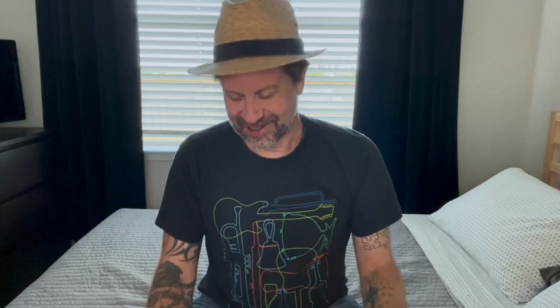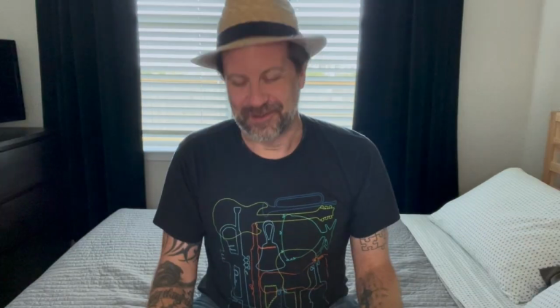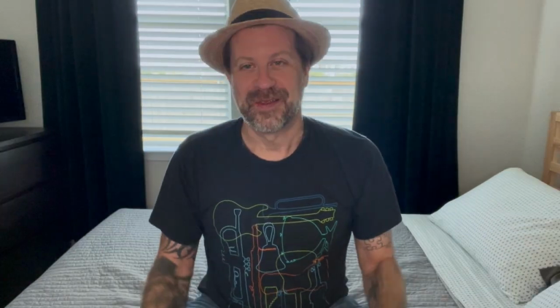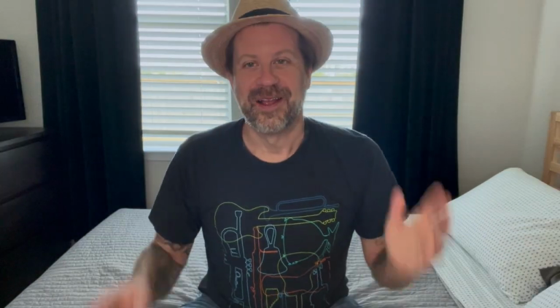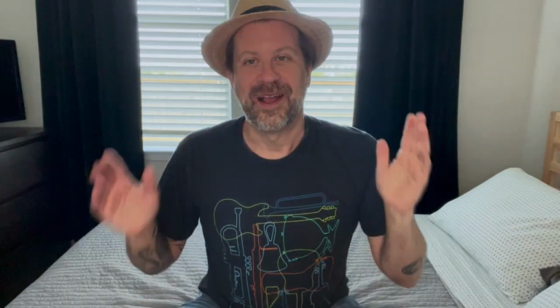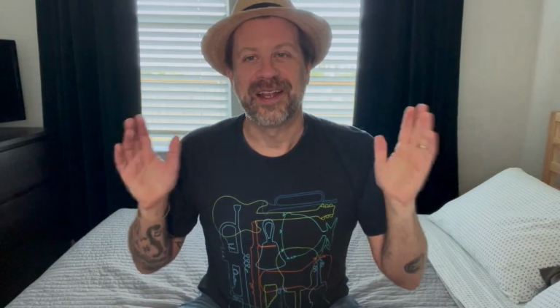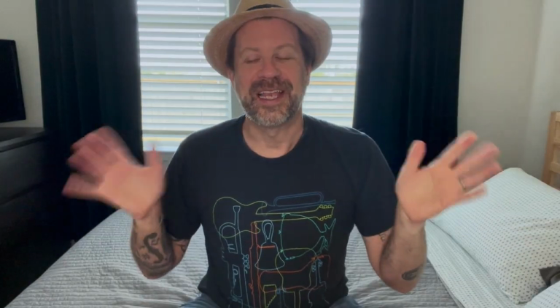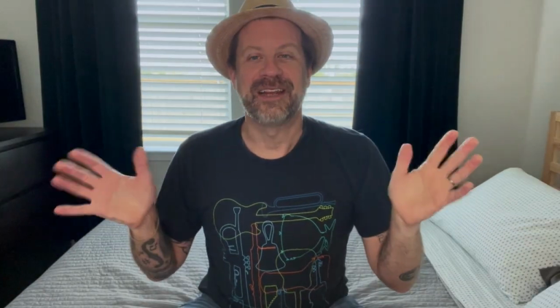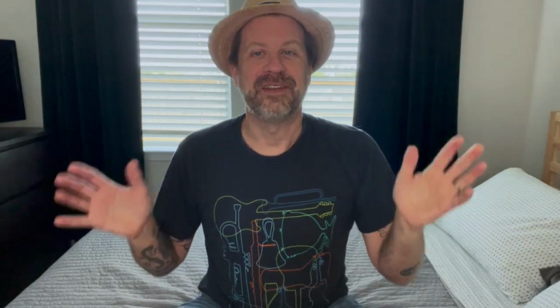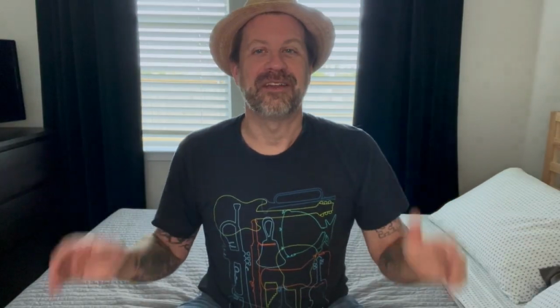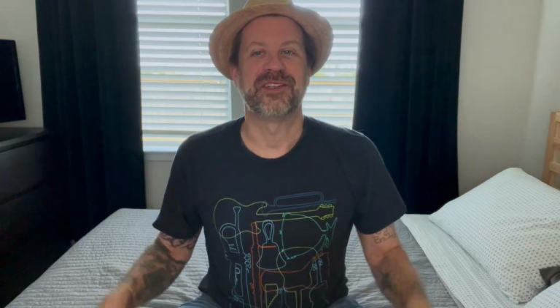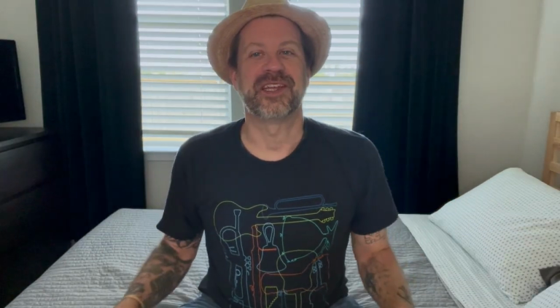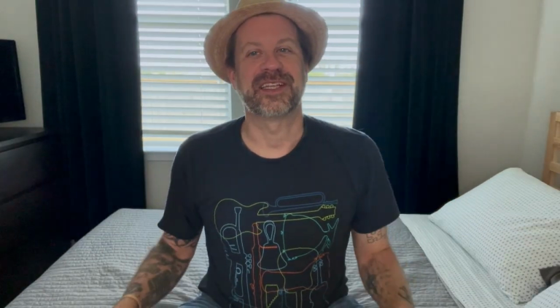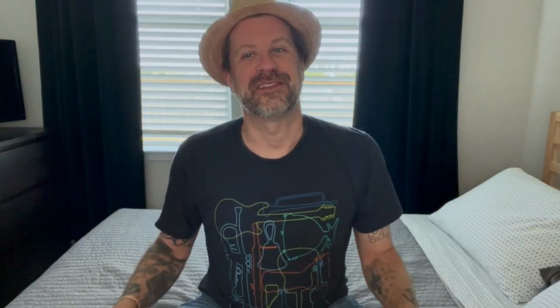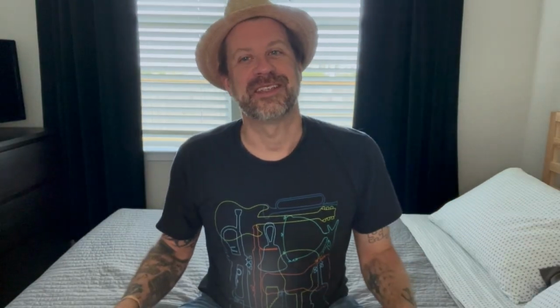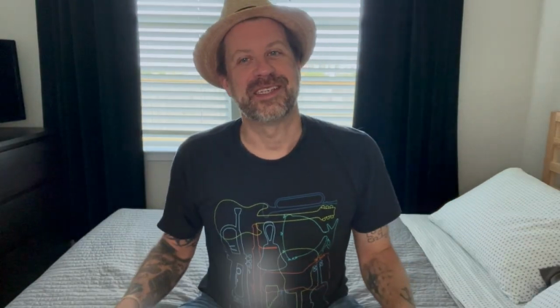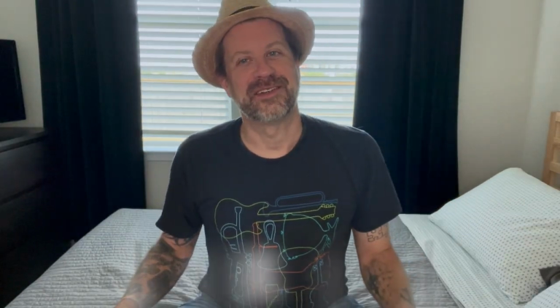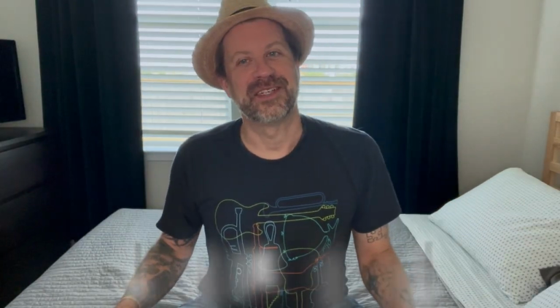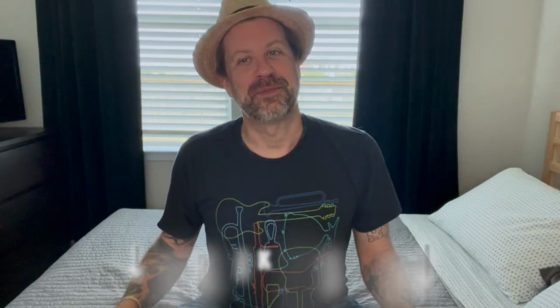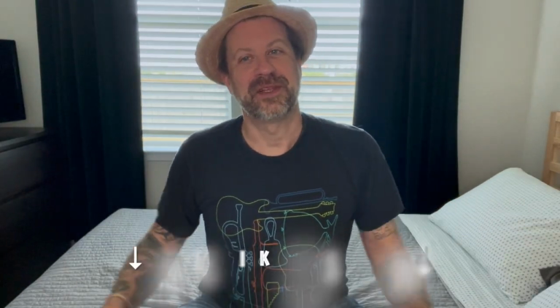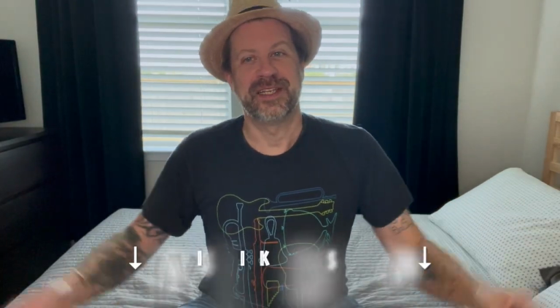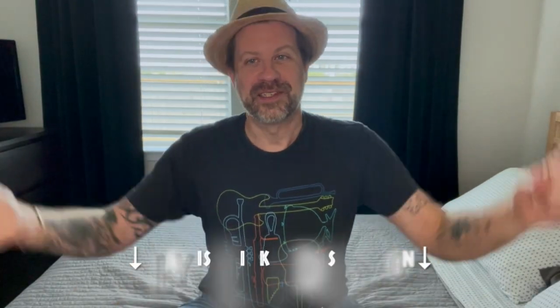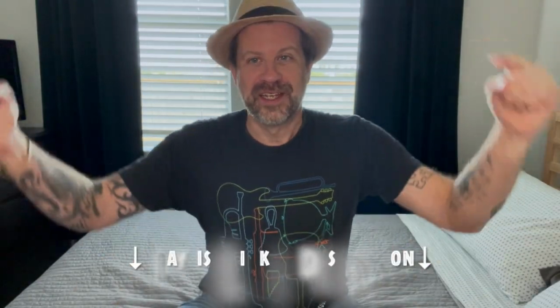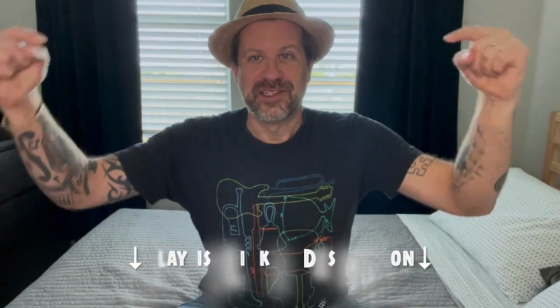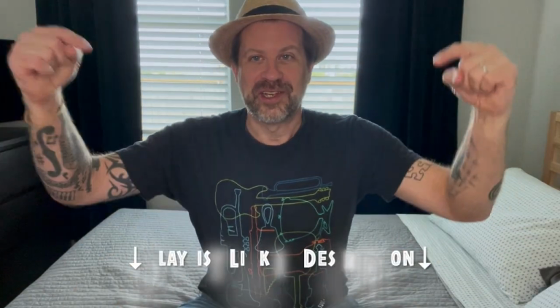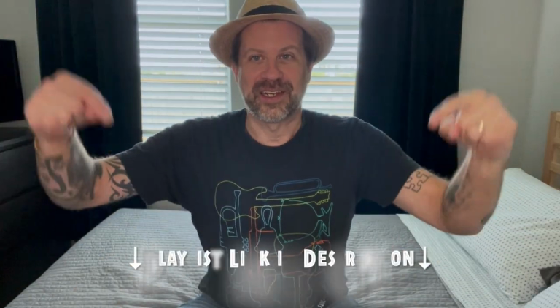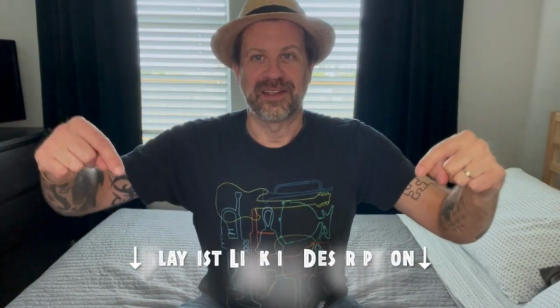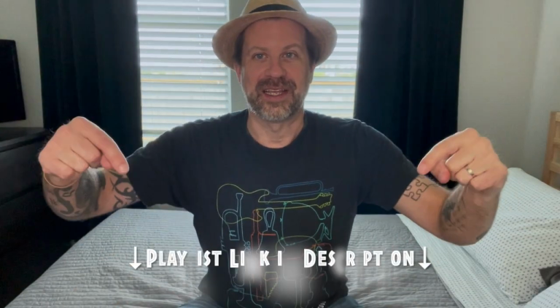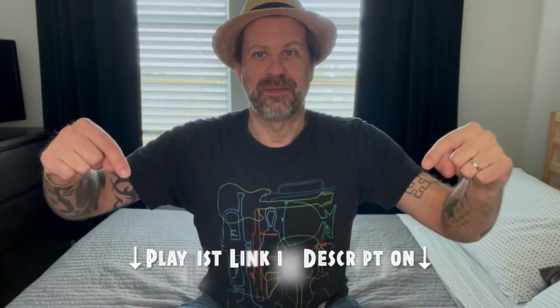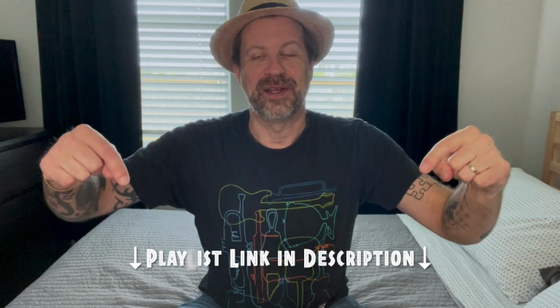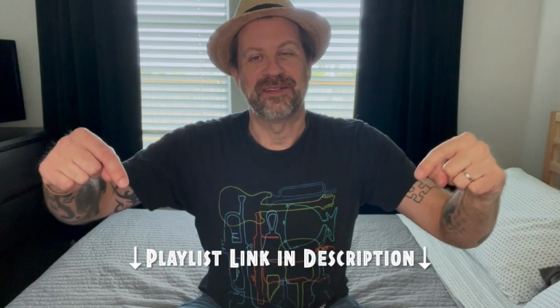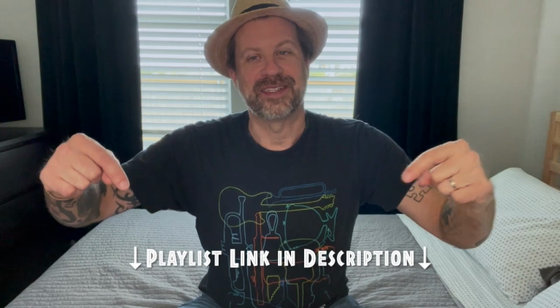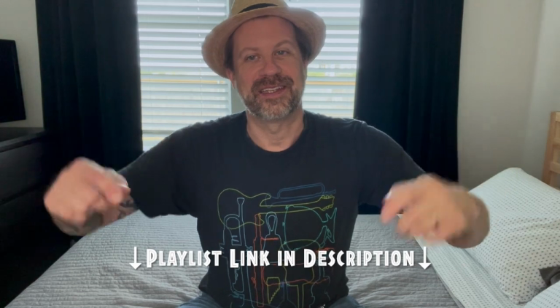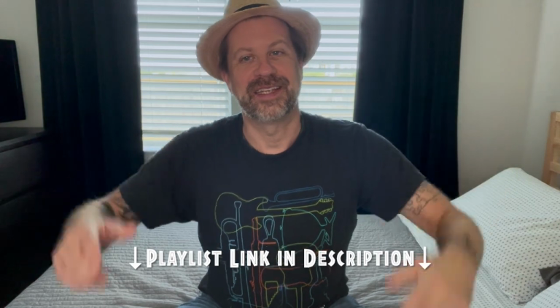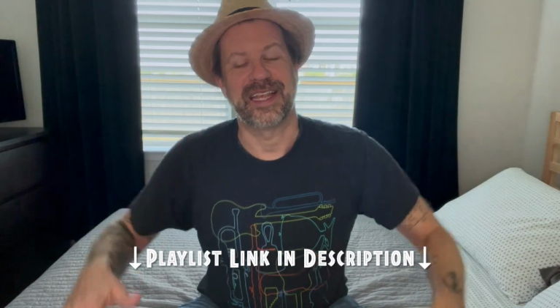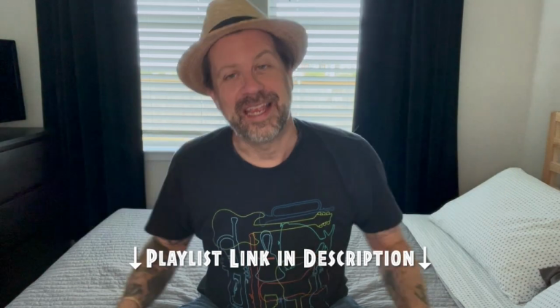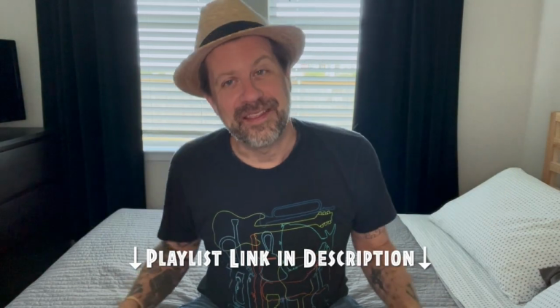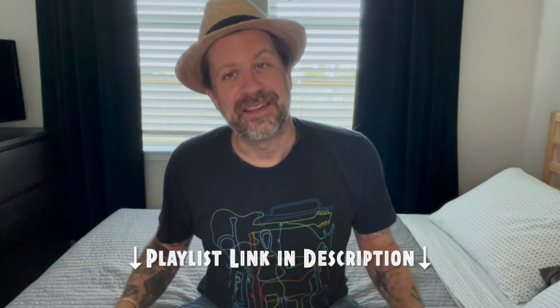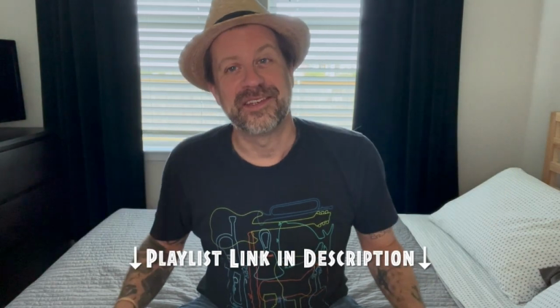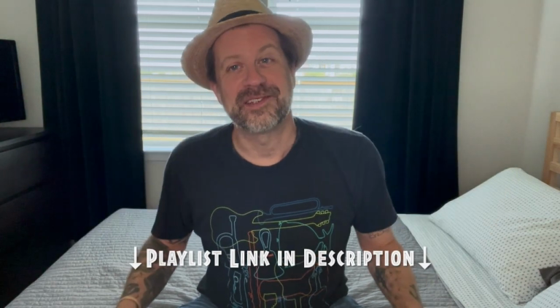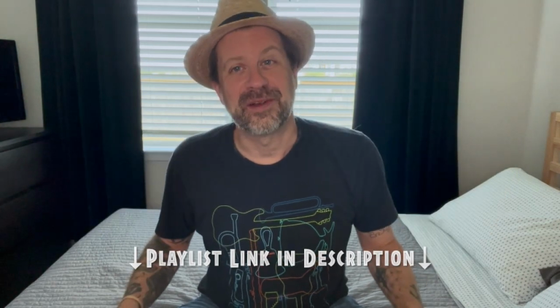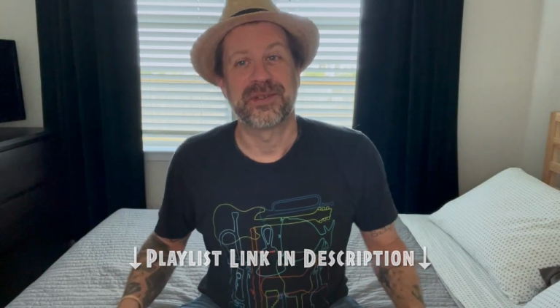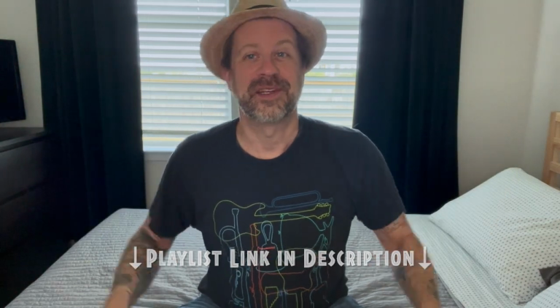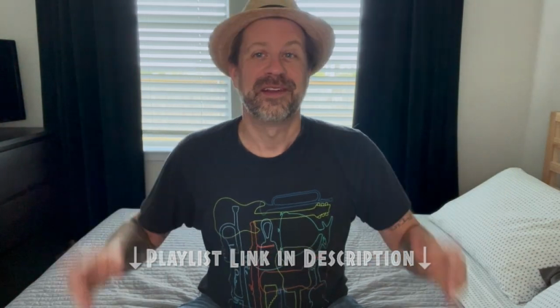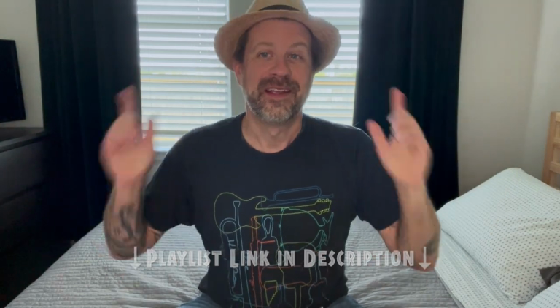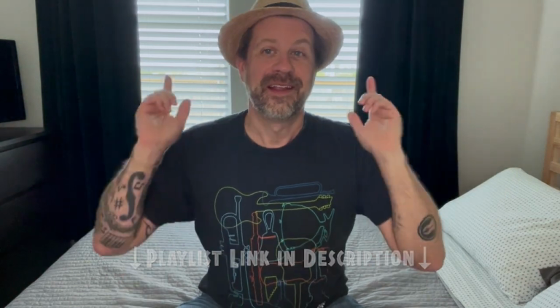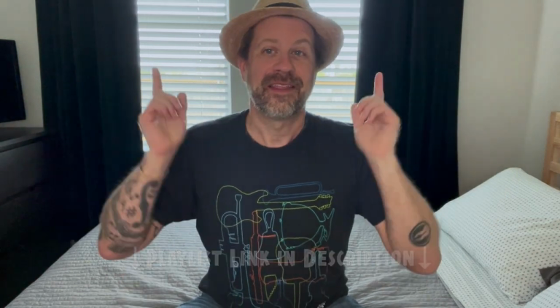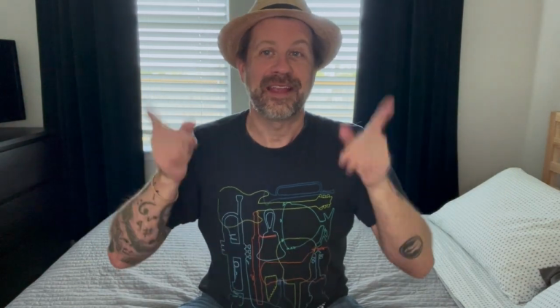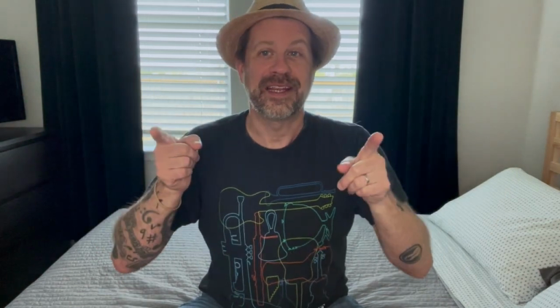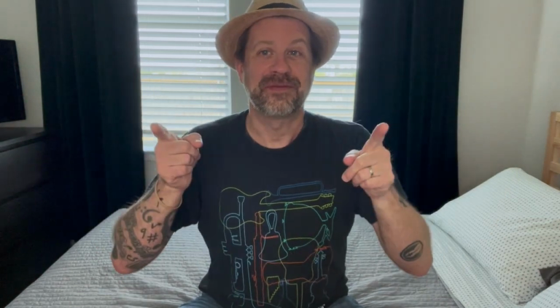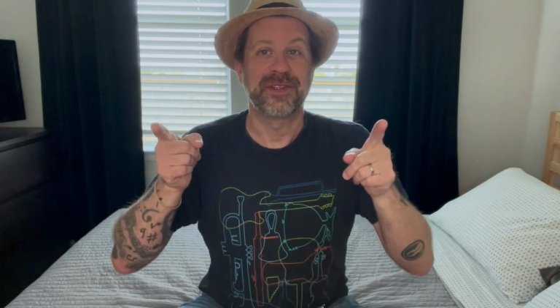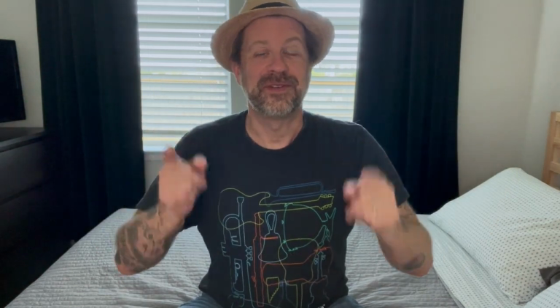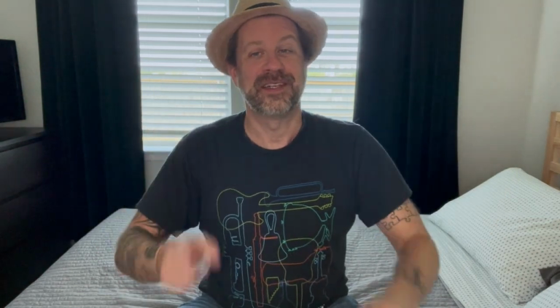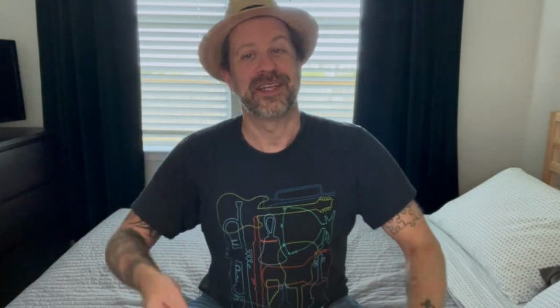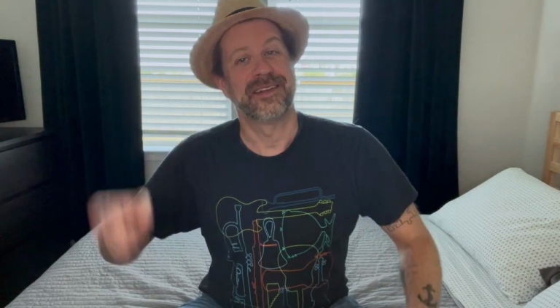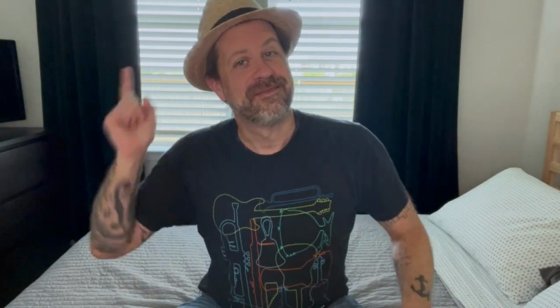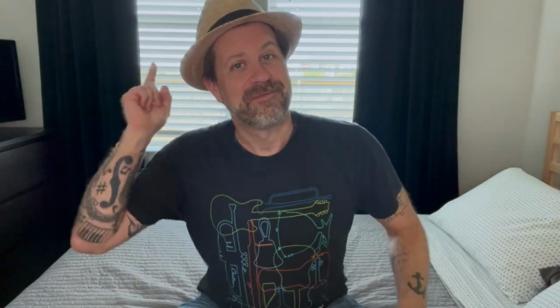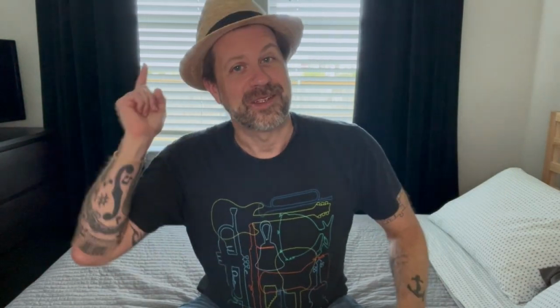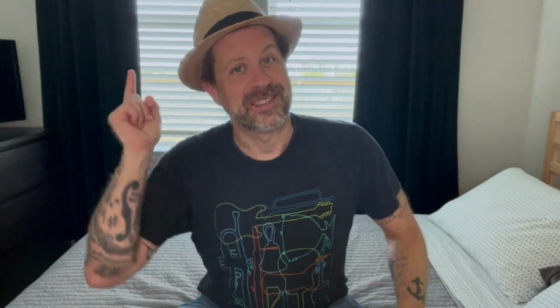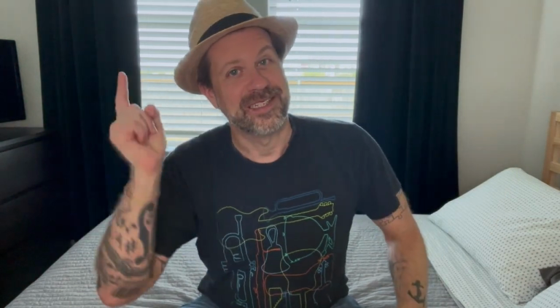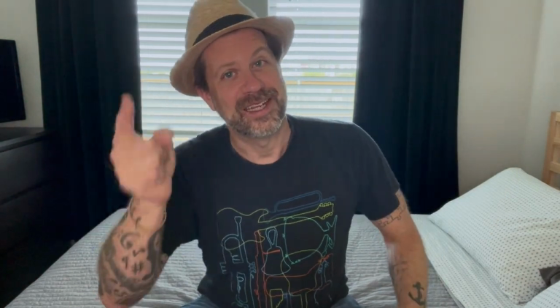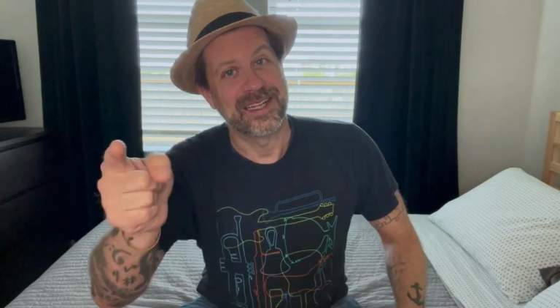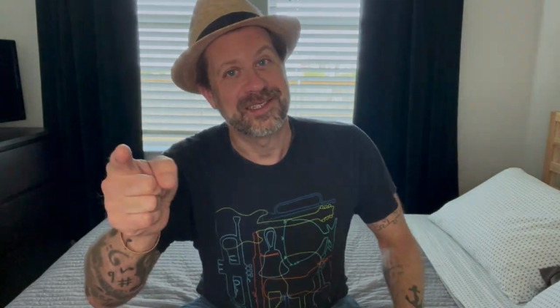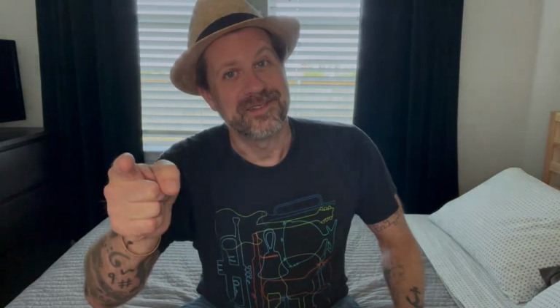So again, if you haven't checked out the series, please check out that playlist link in the description. Thanks for tuning in, I'll see you guys soon.